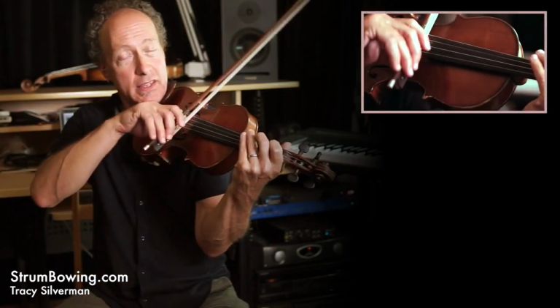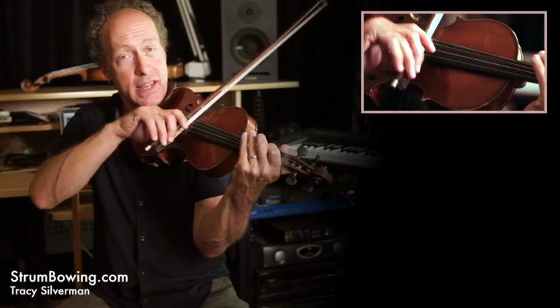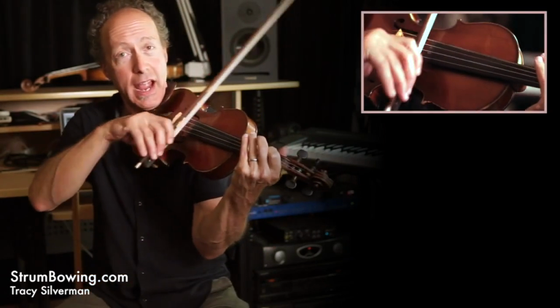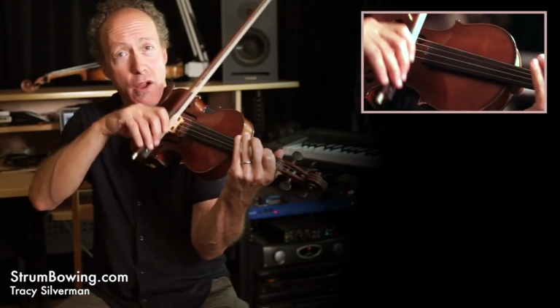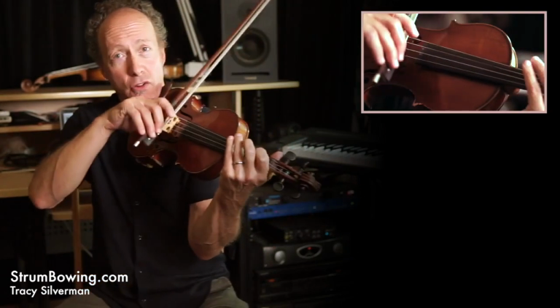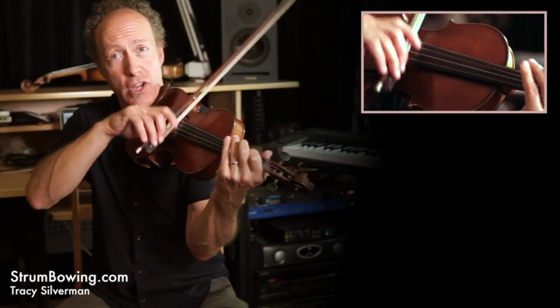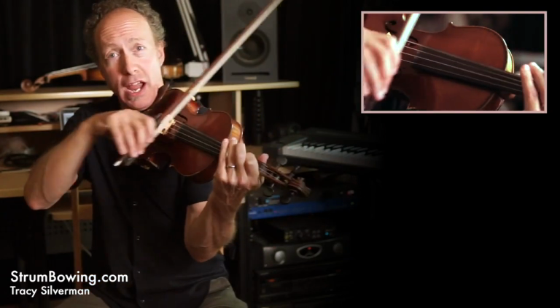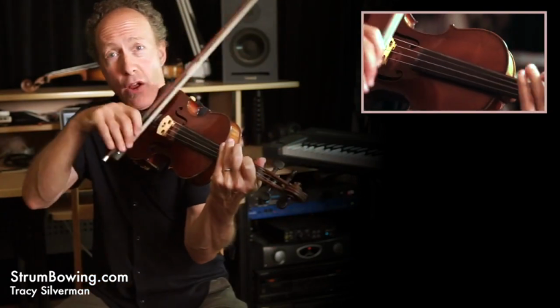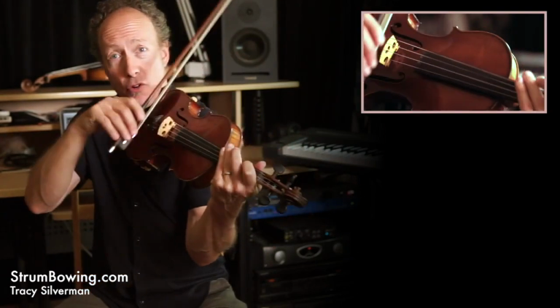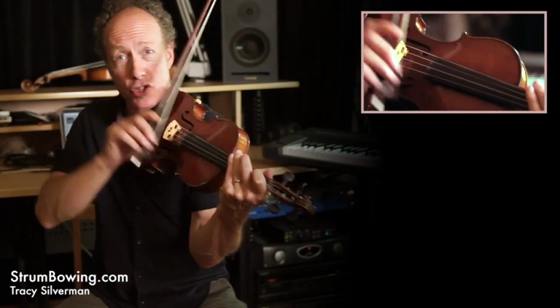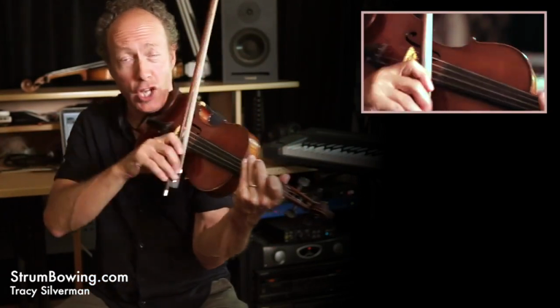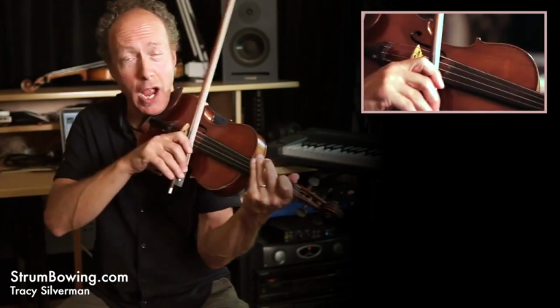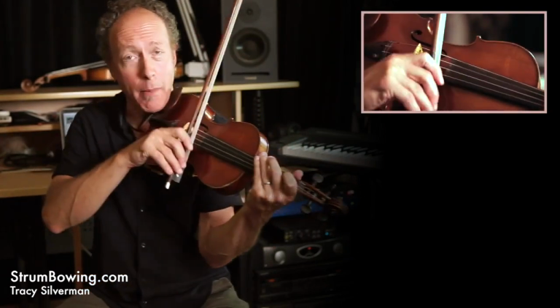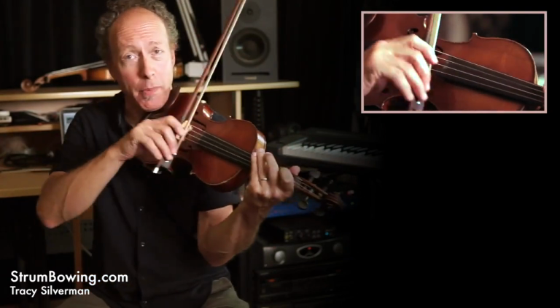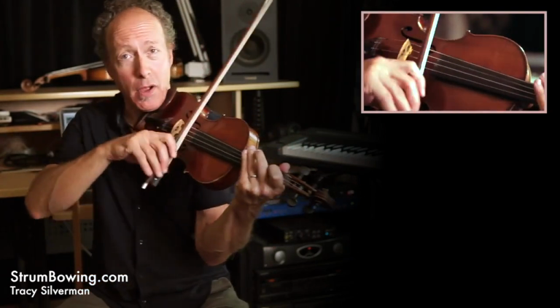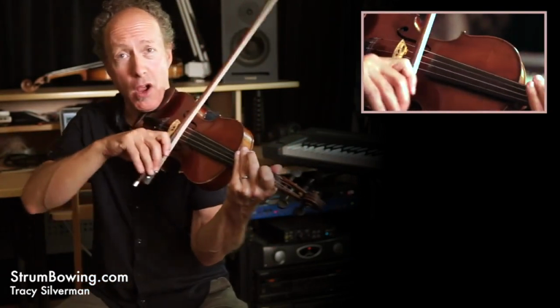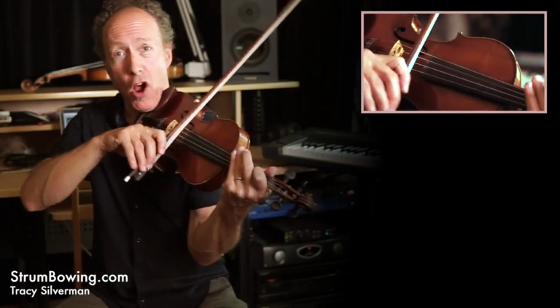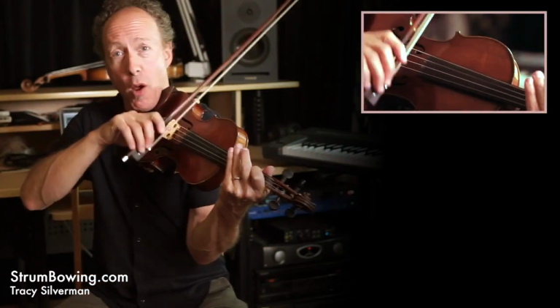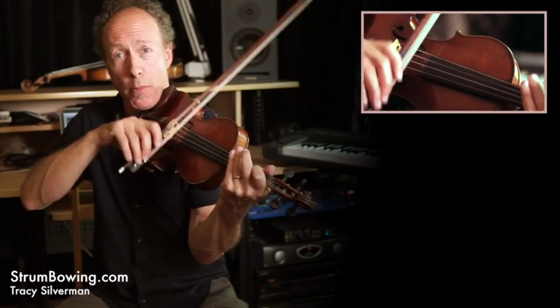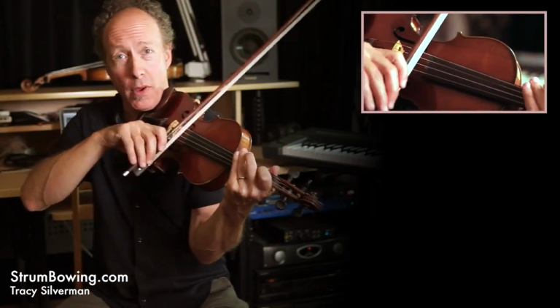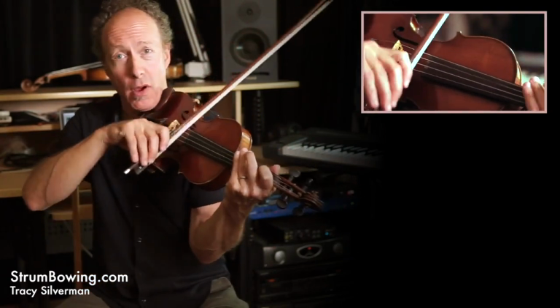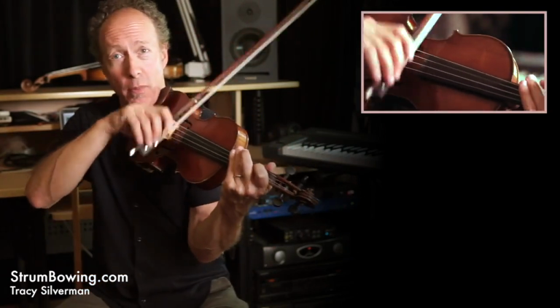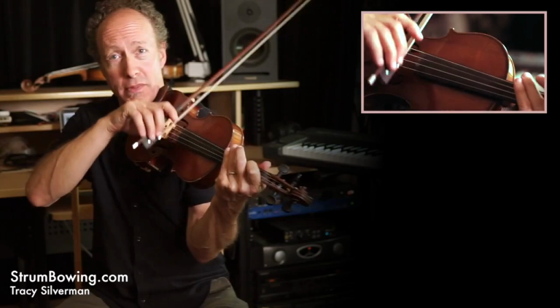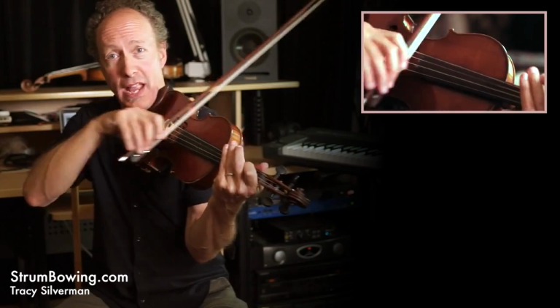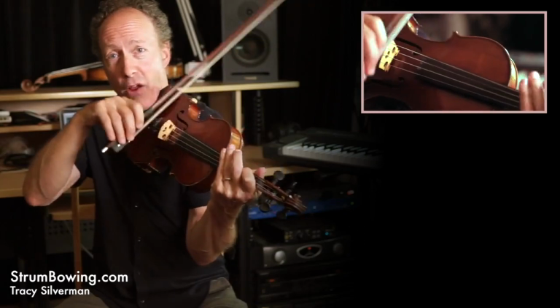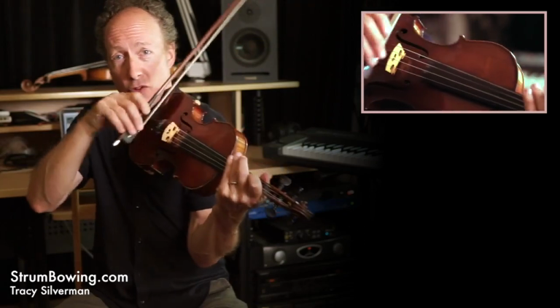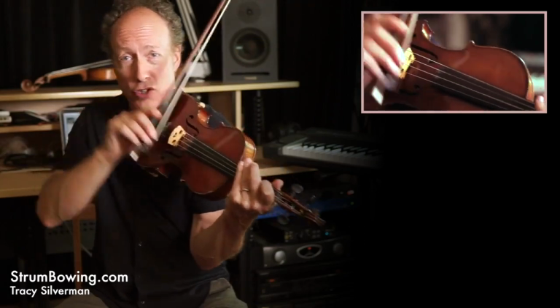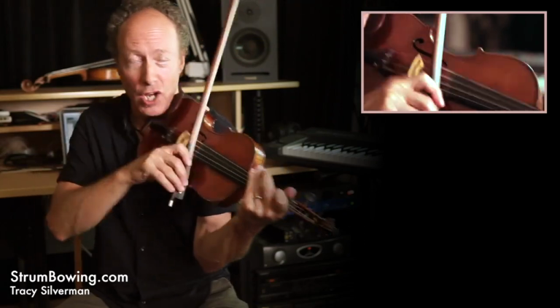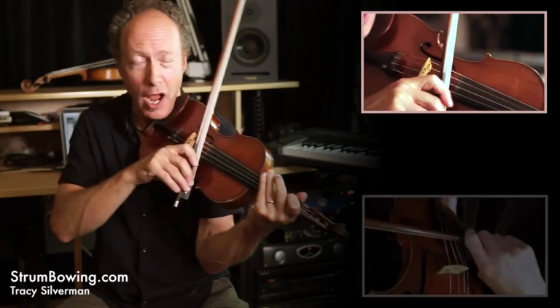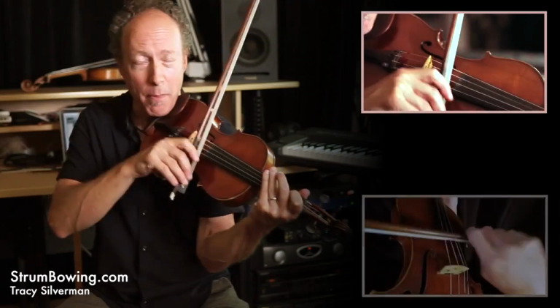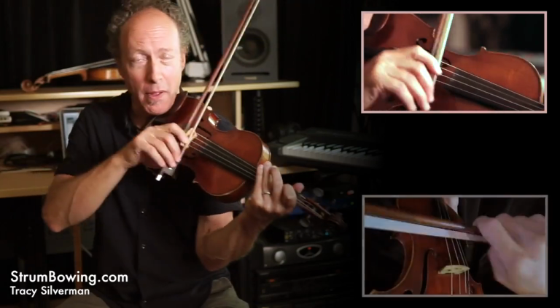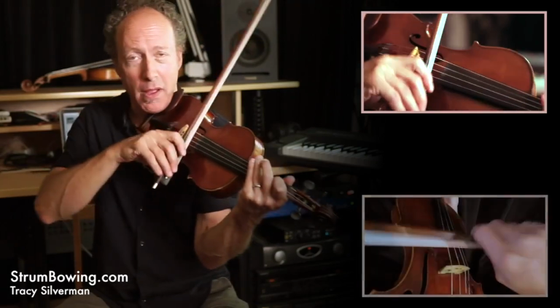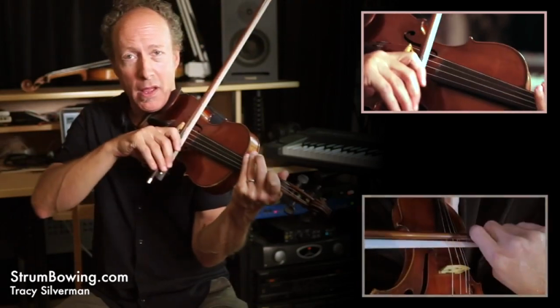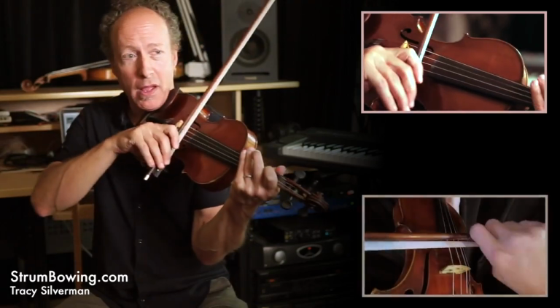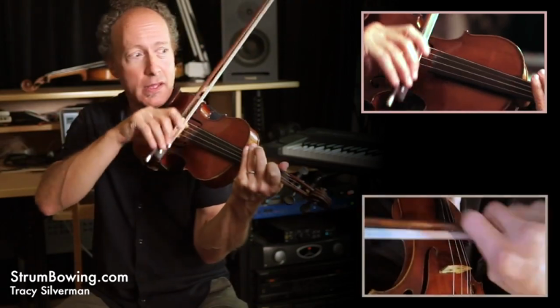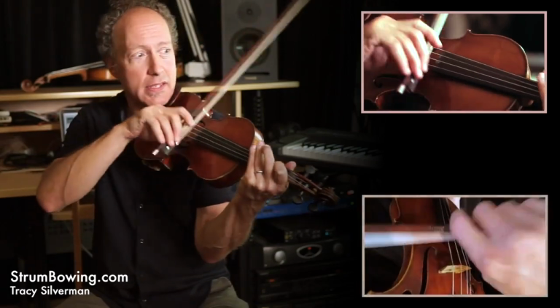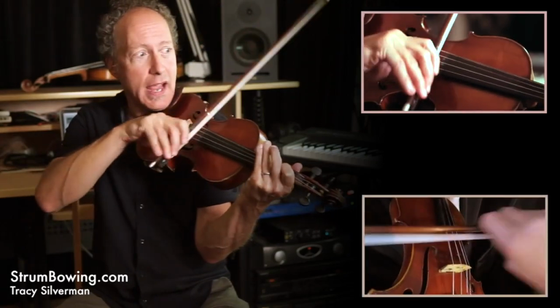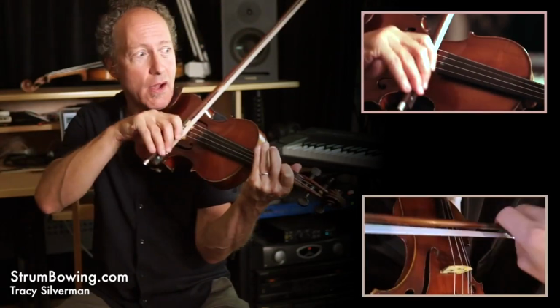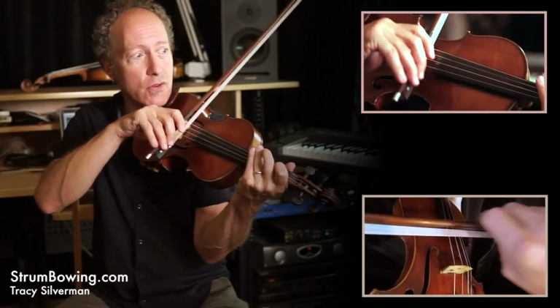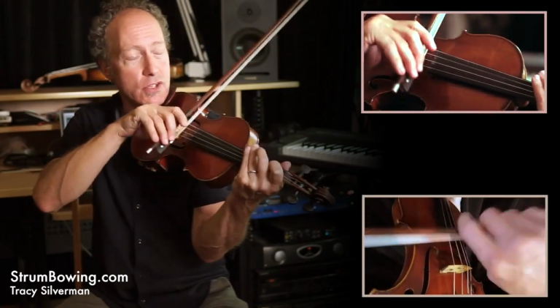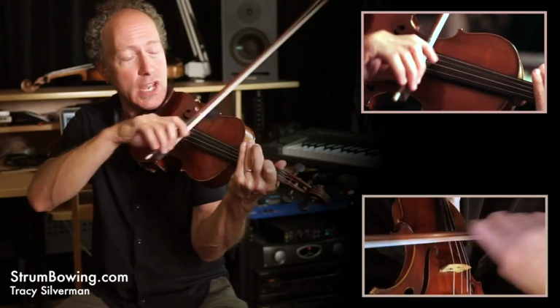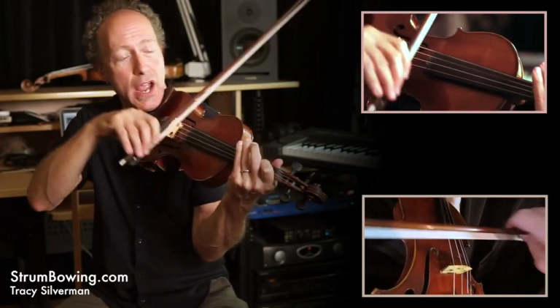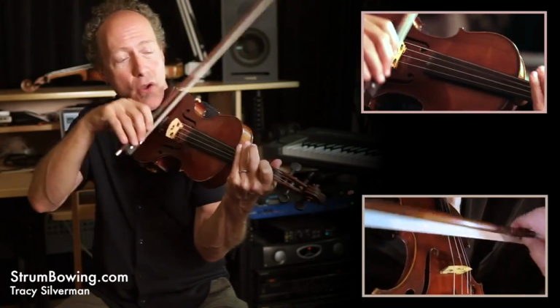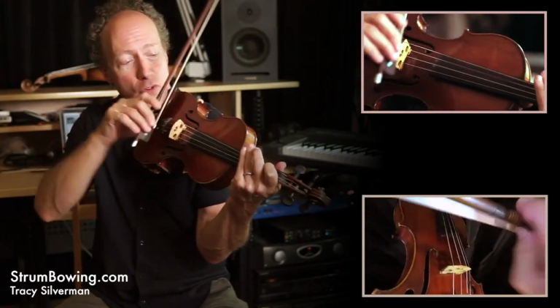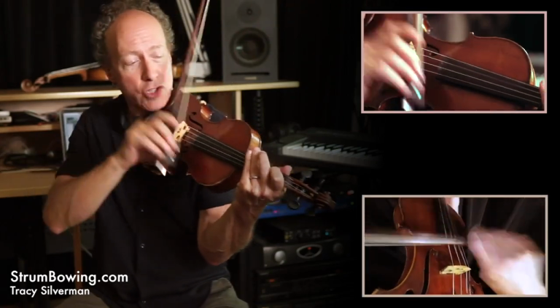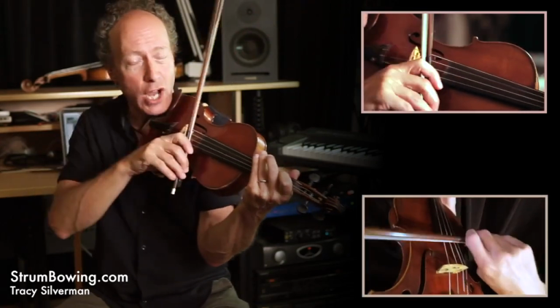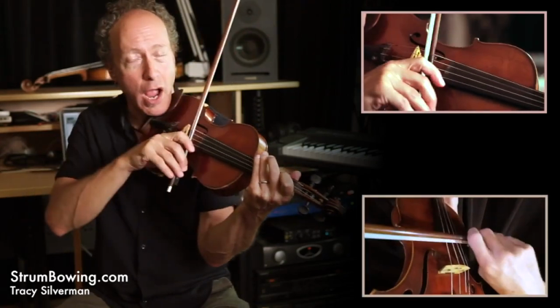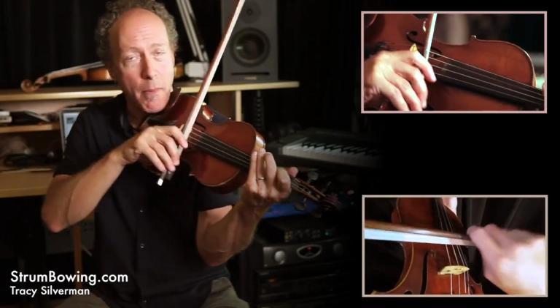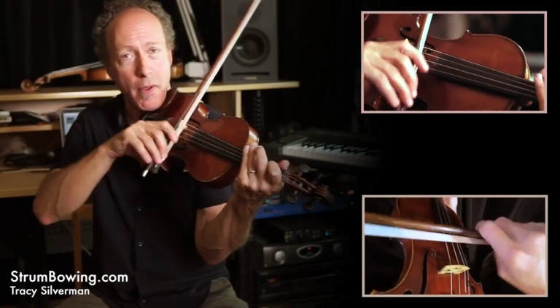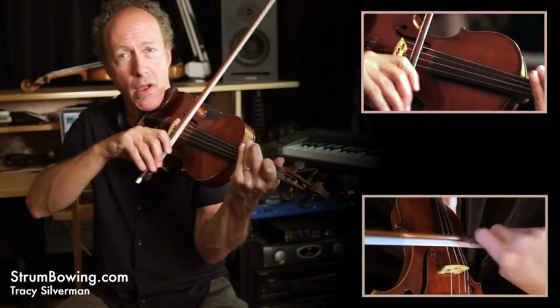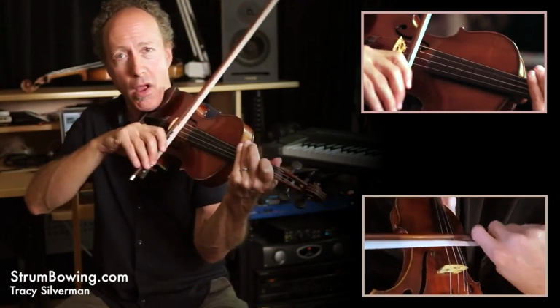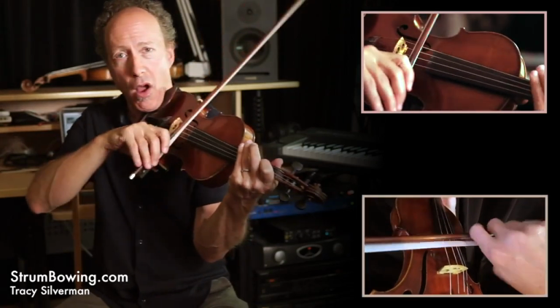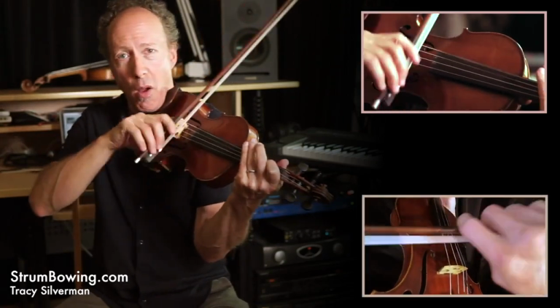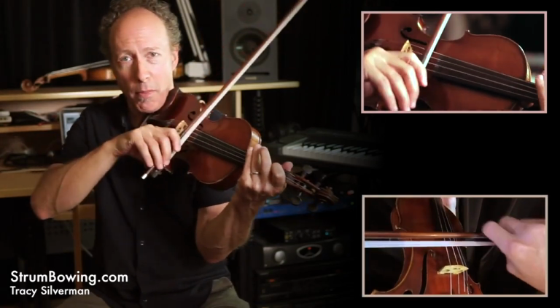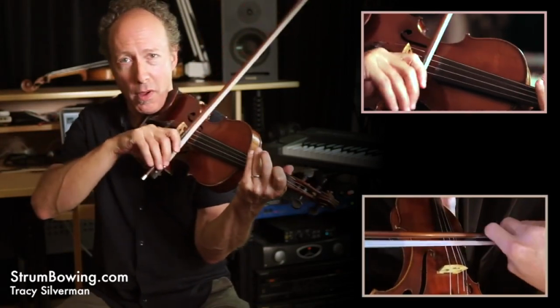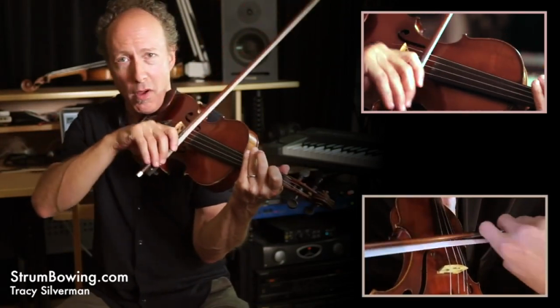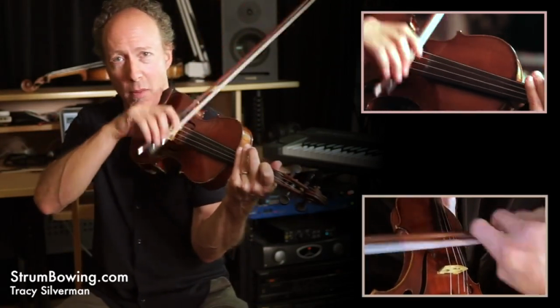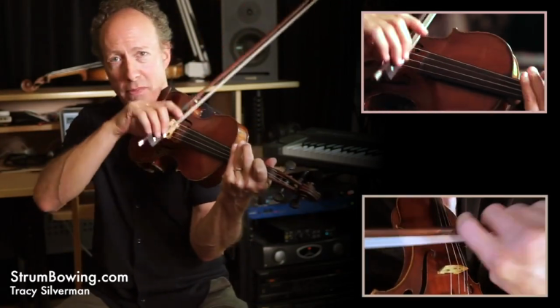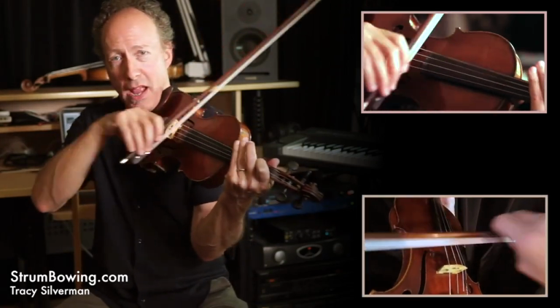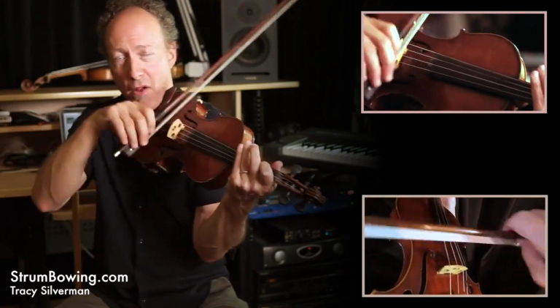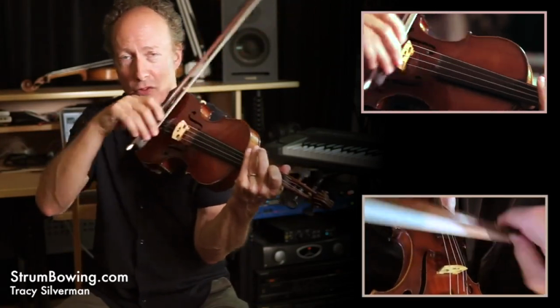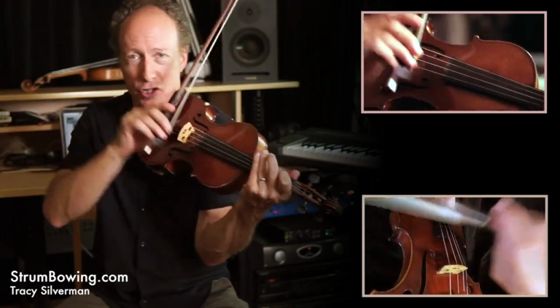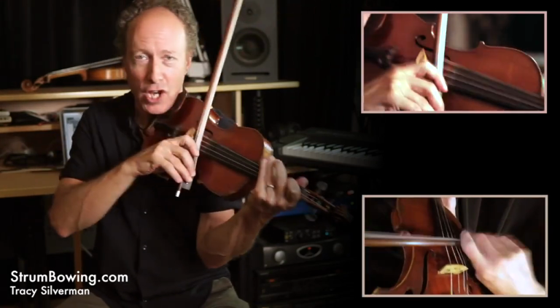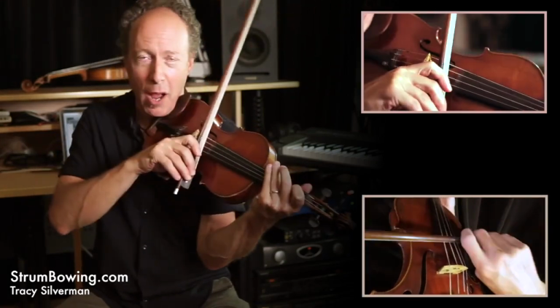Down, down, chop. Up, up, down, chop. Down, down, chop. Up, up, down, chop.